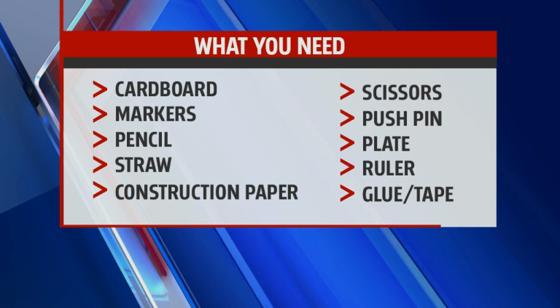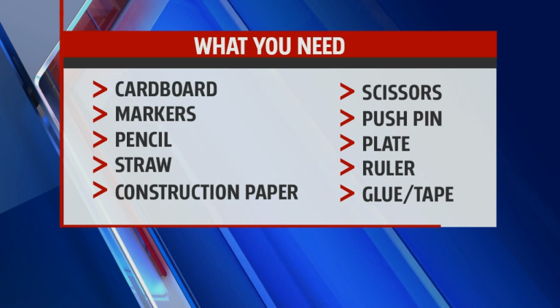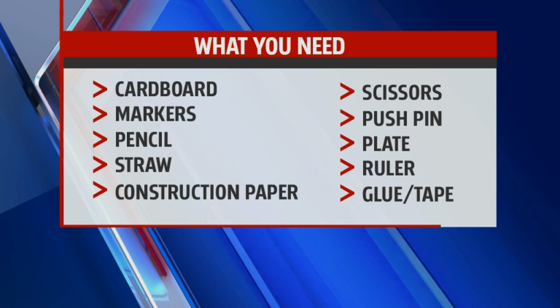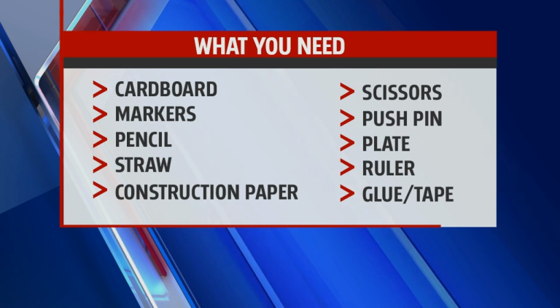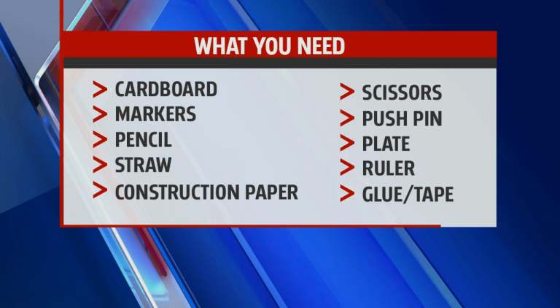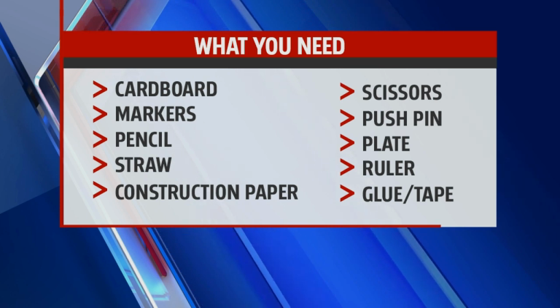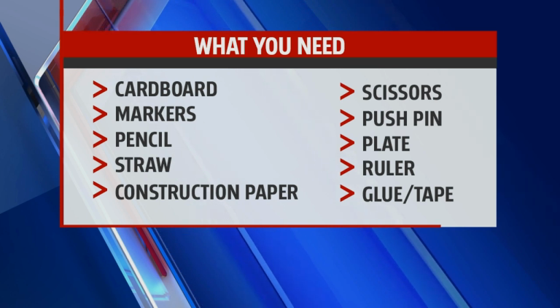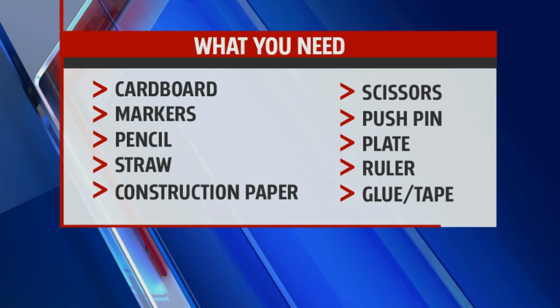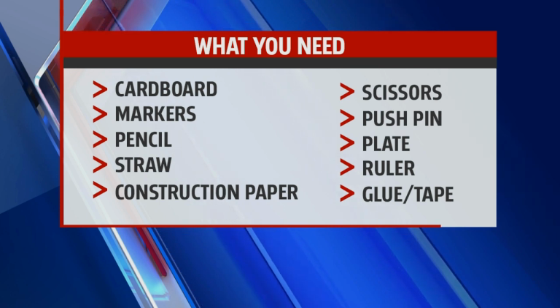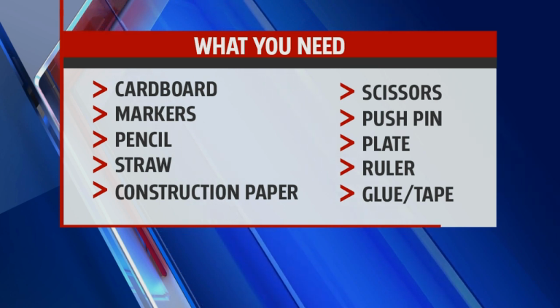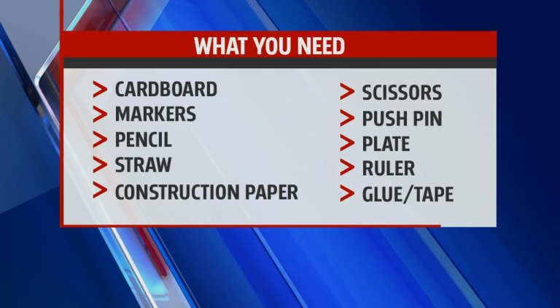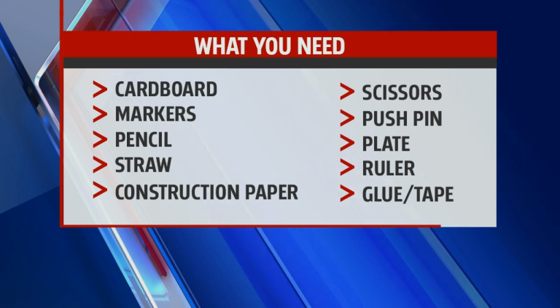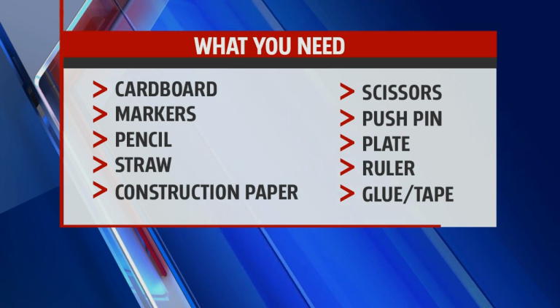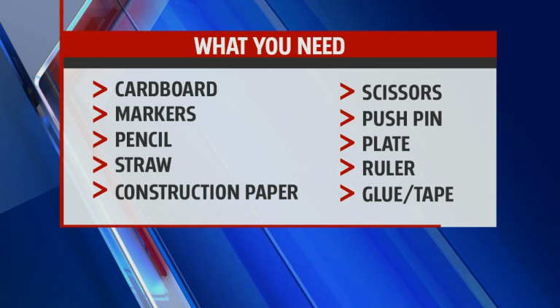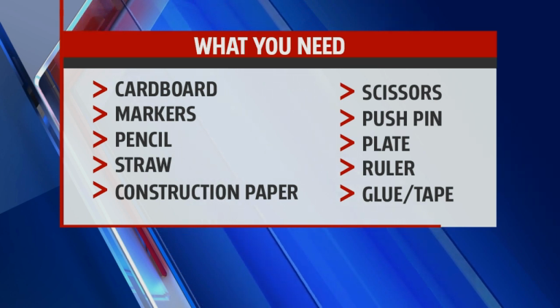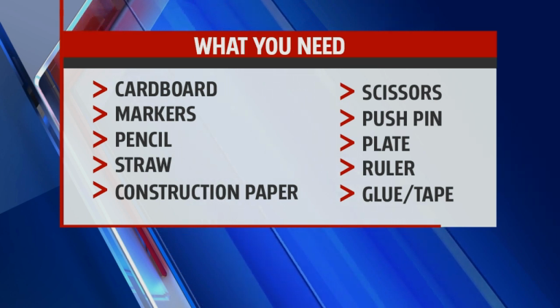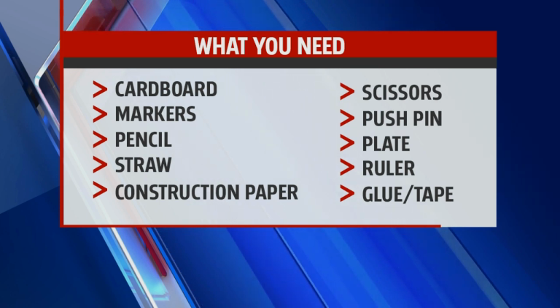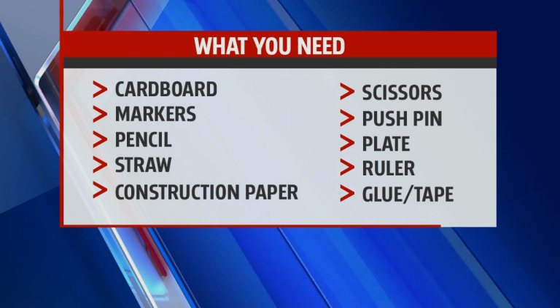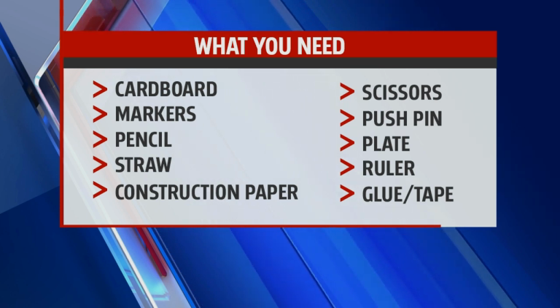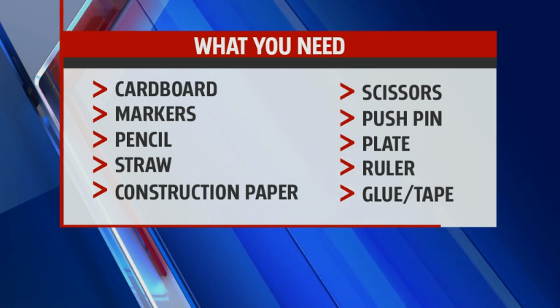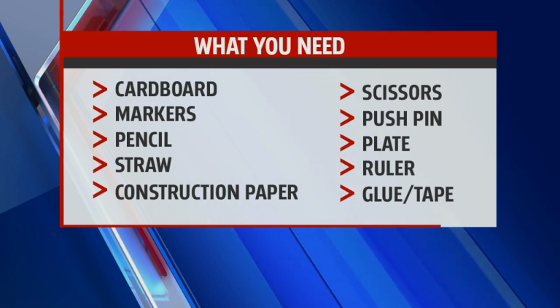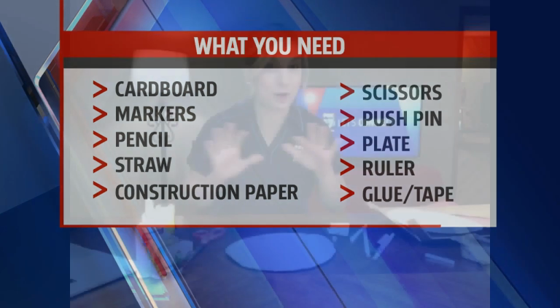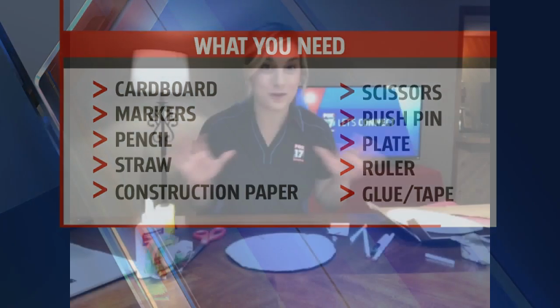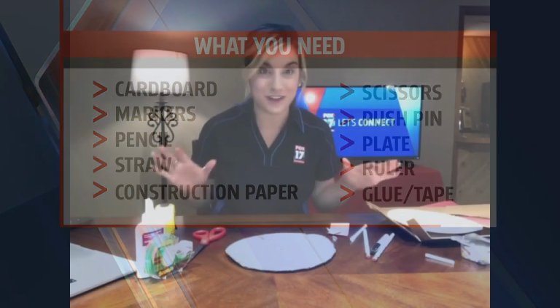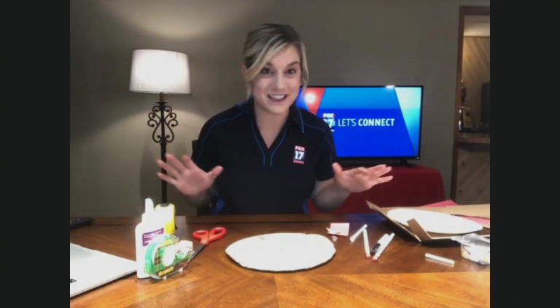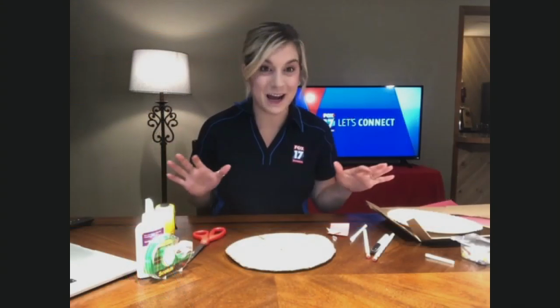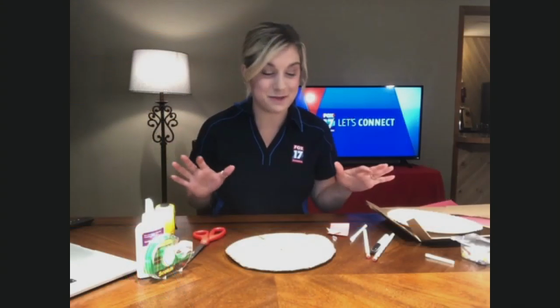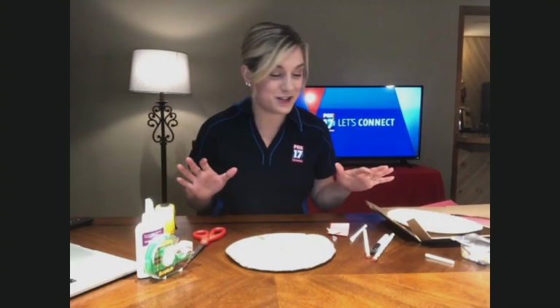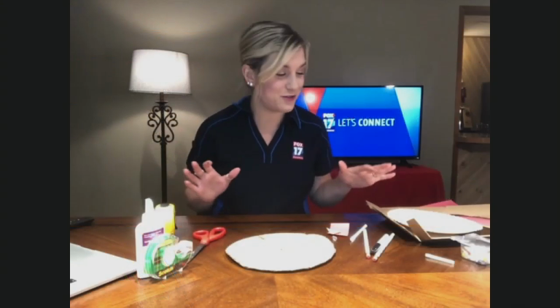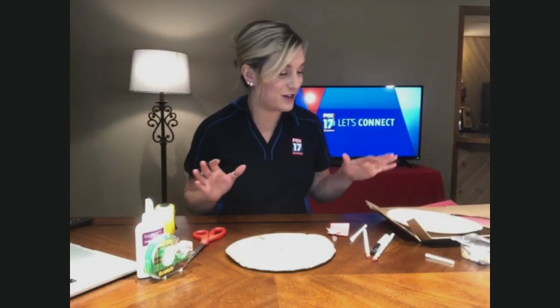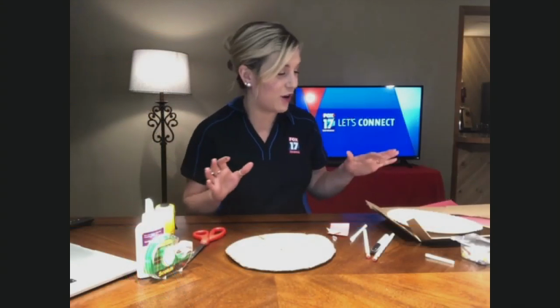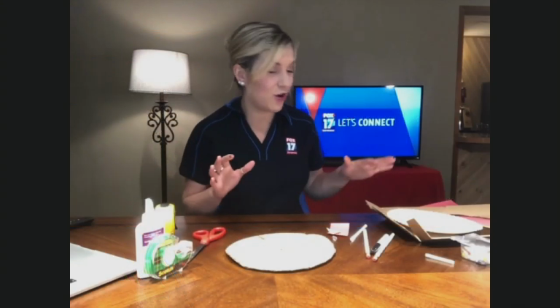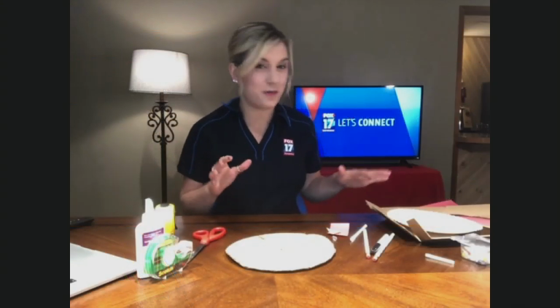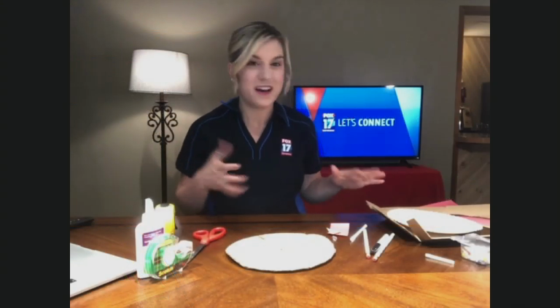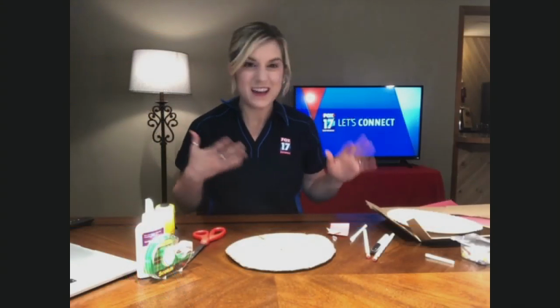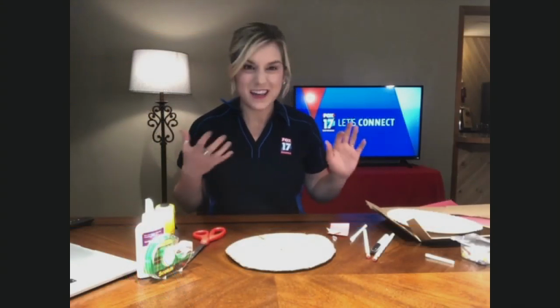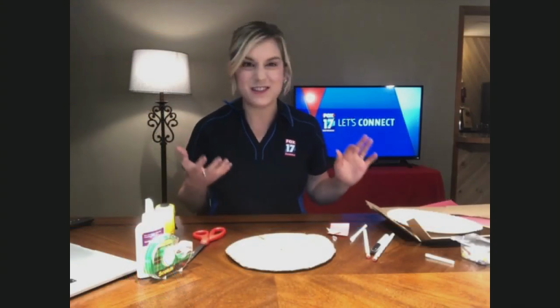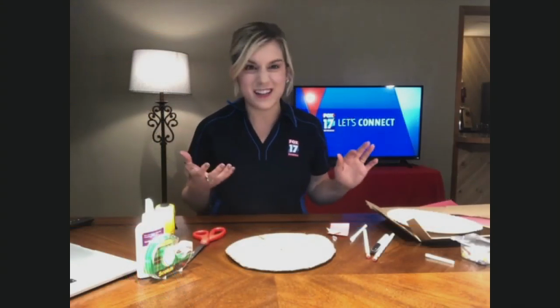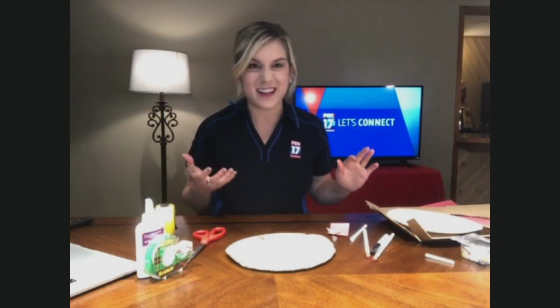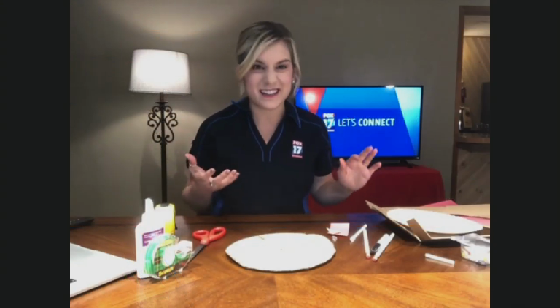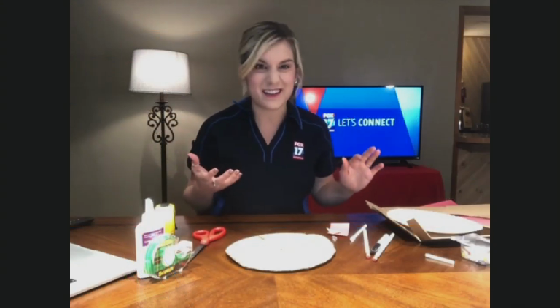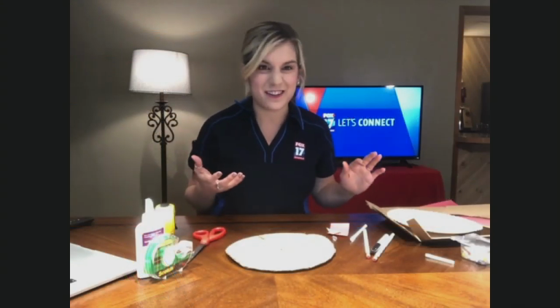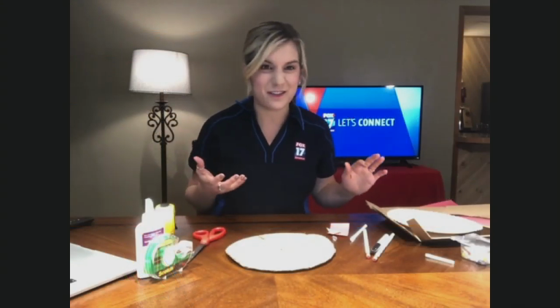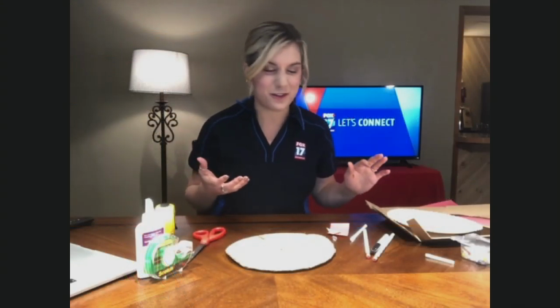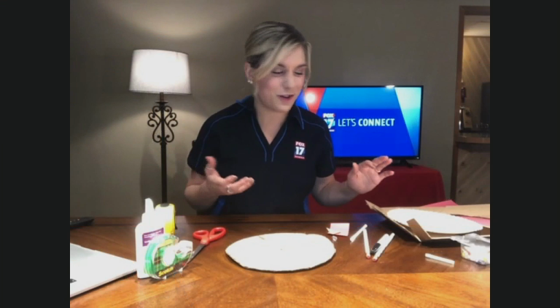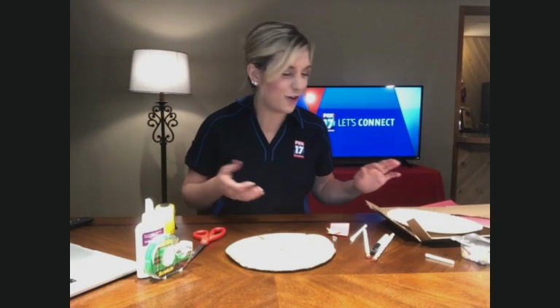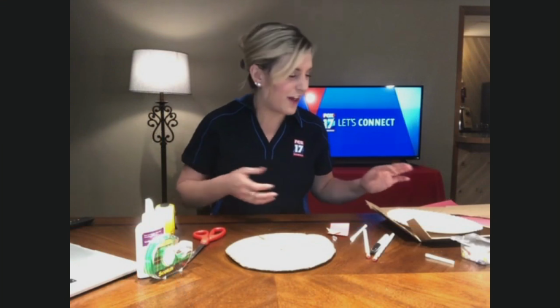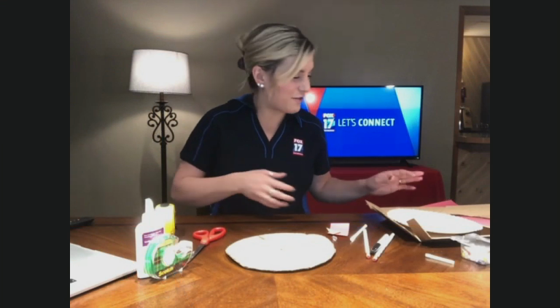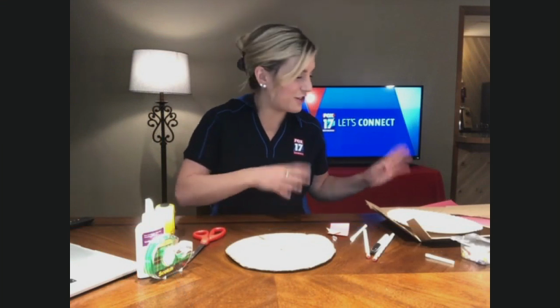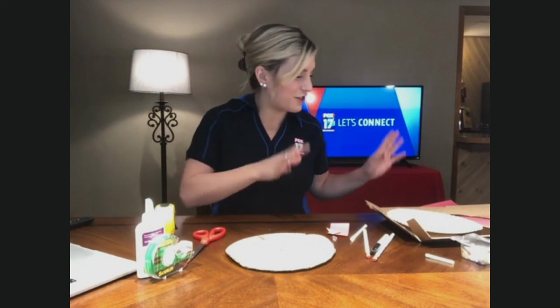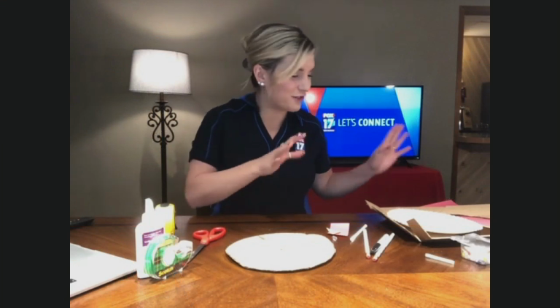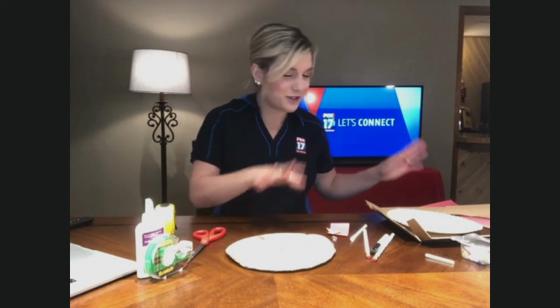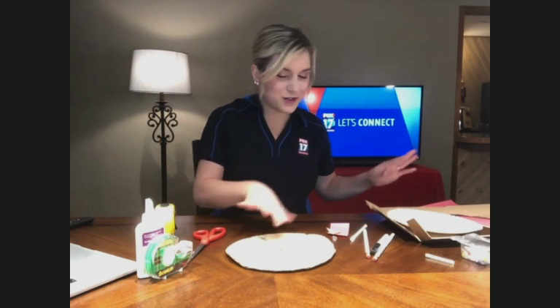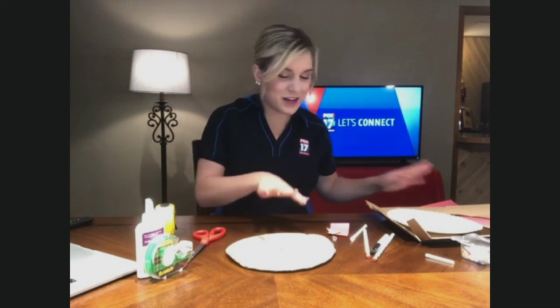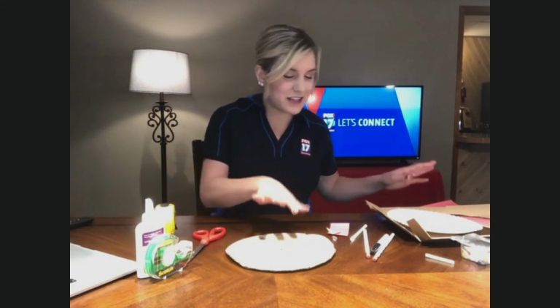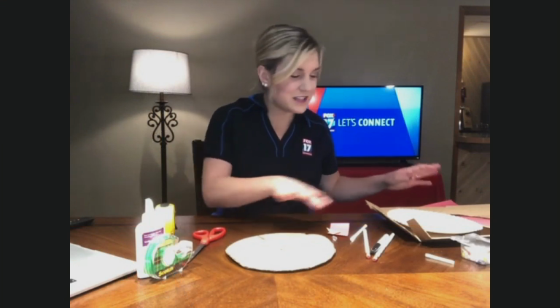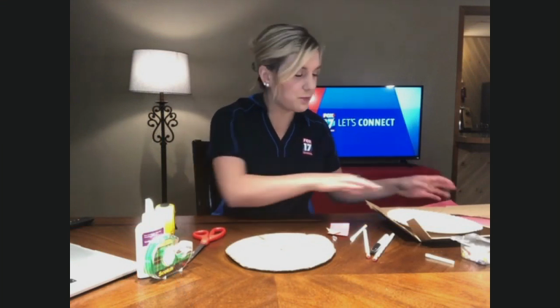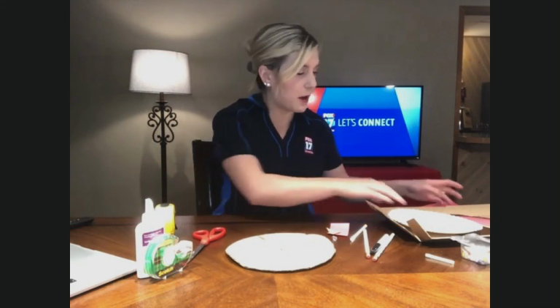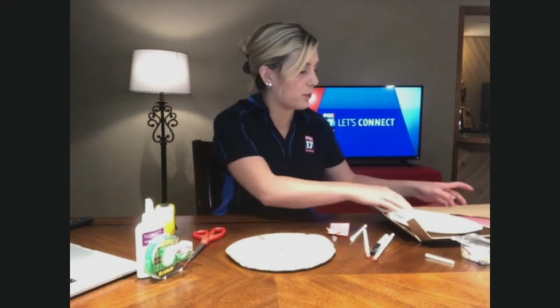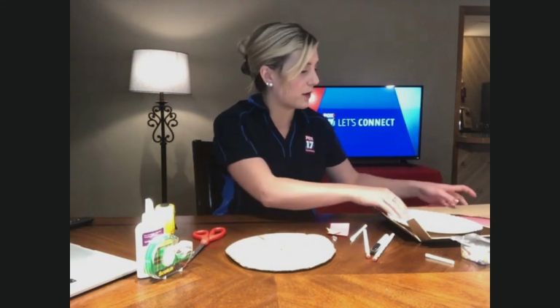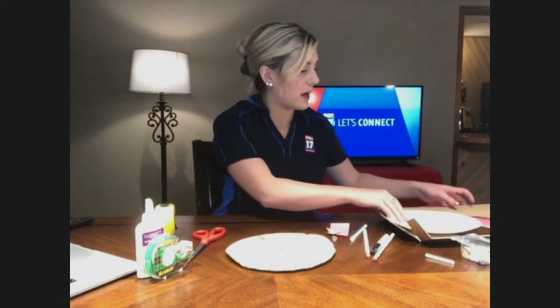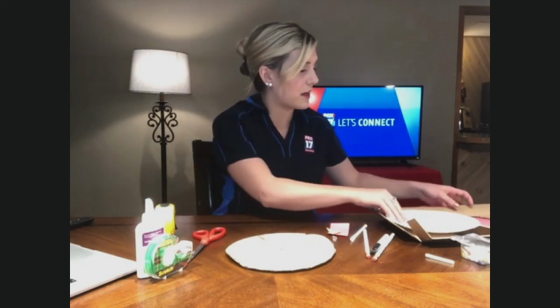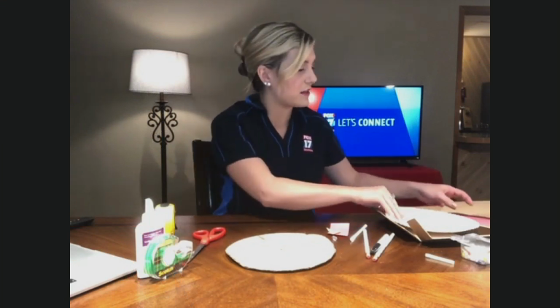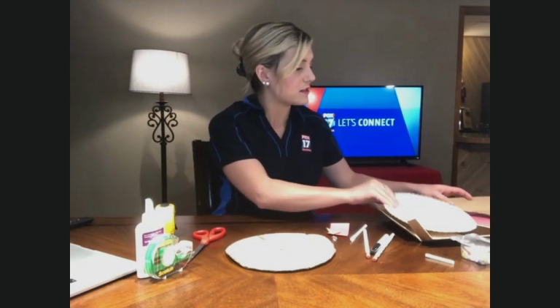This one's a little bit more involved, but this is the perfect time to do it at home — gives you an activity for the whole afternoon. So I did some prep work on this.